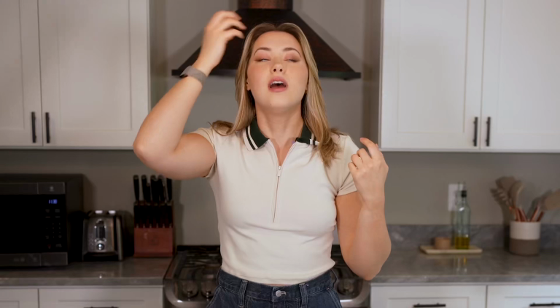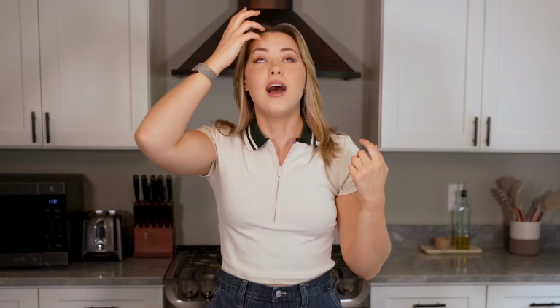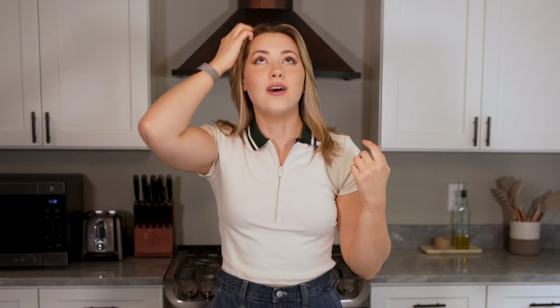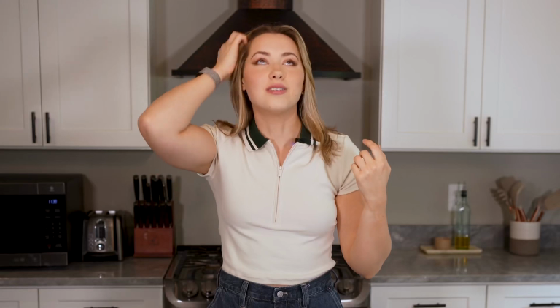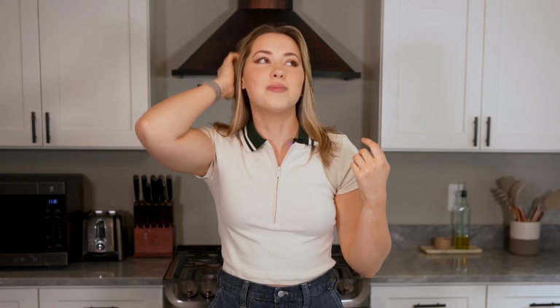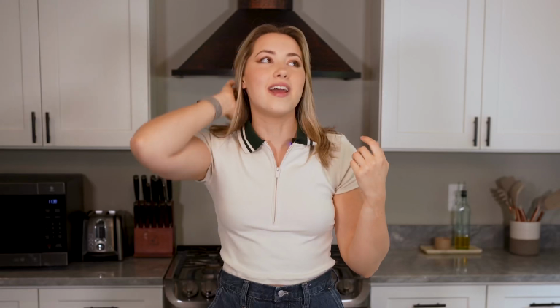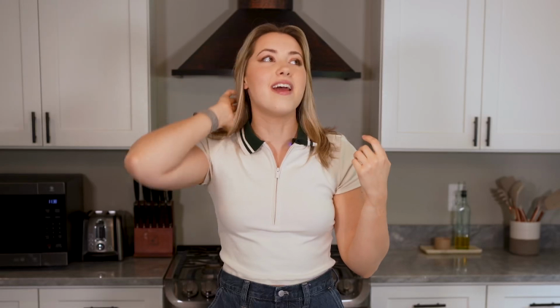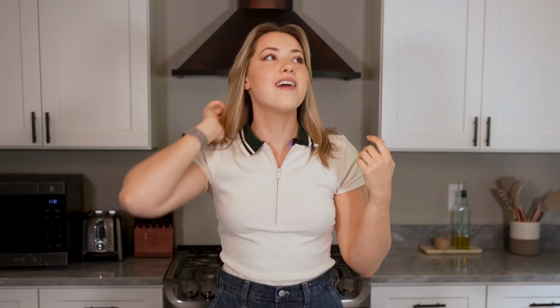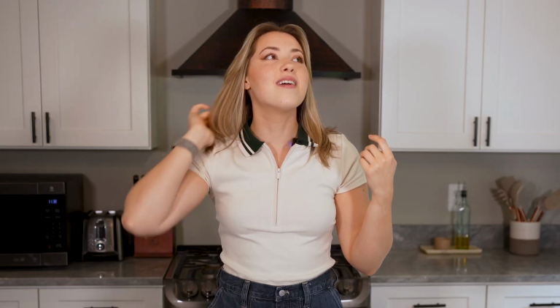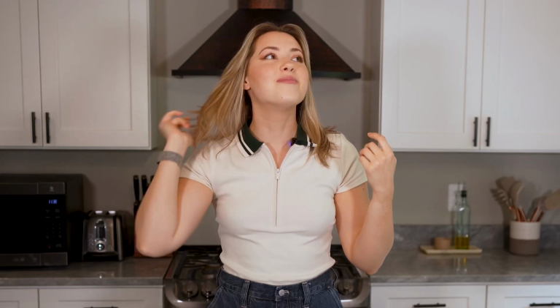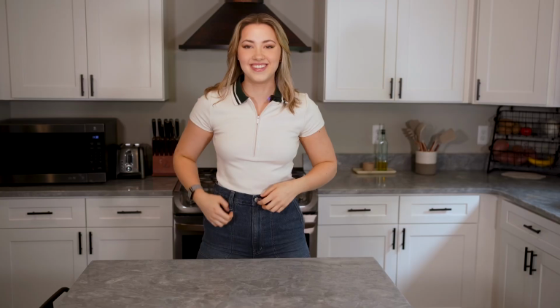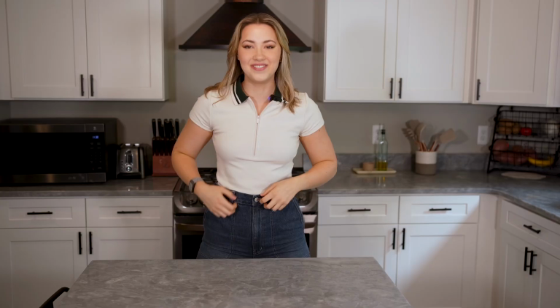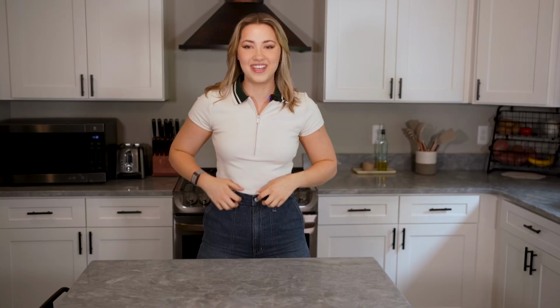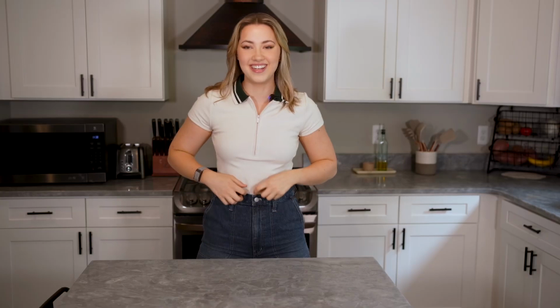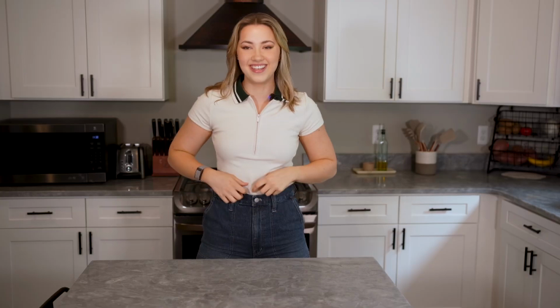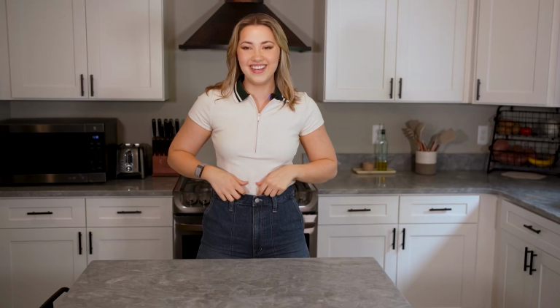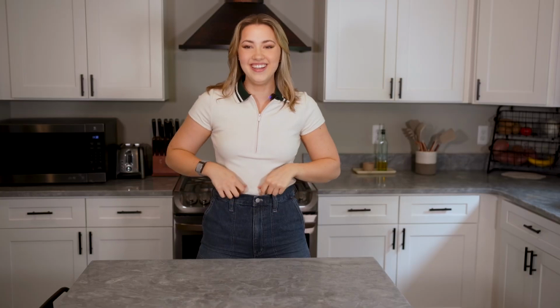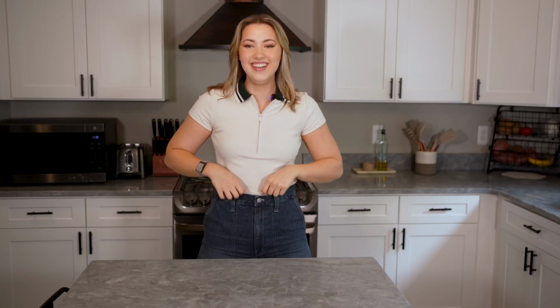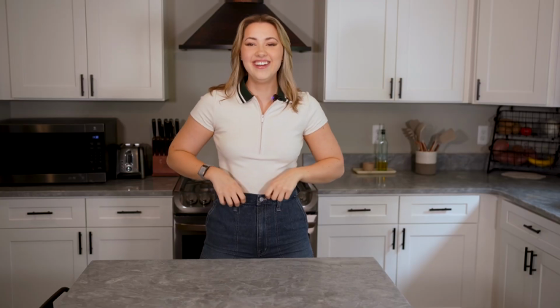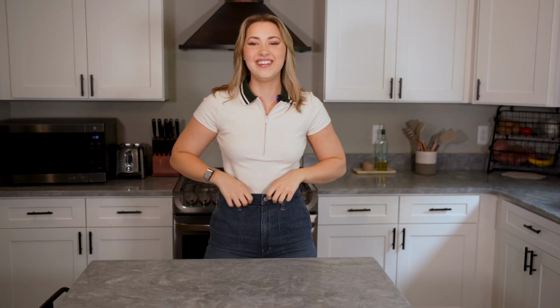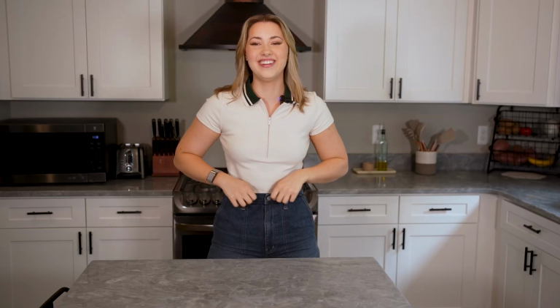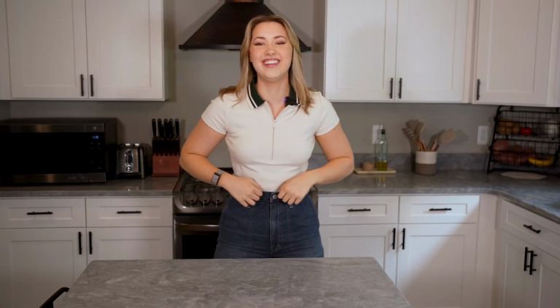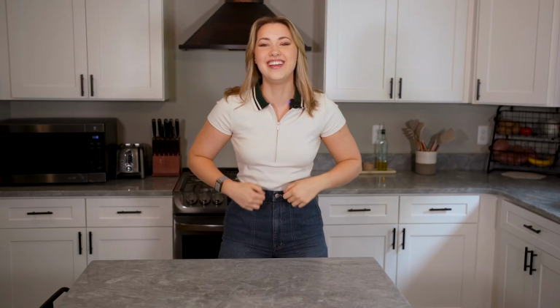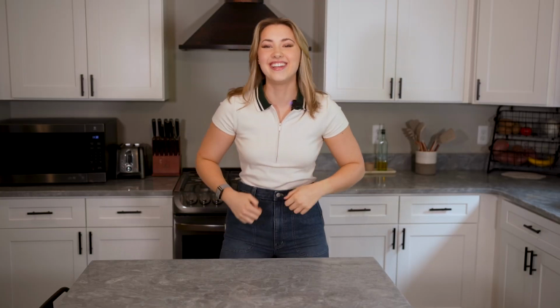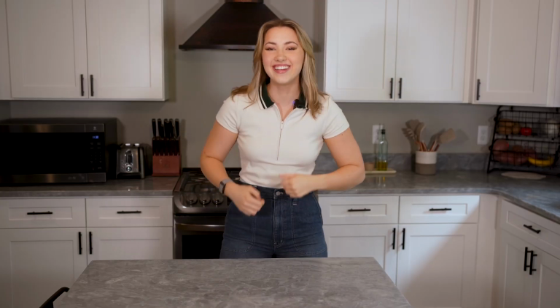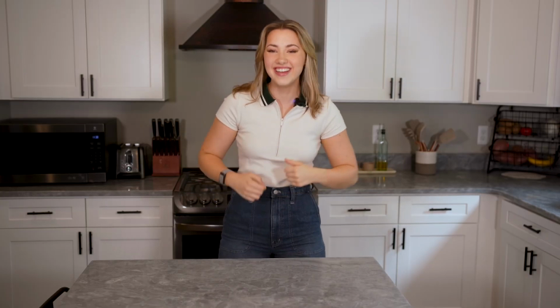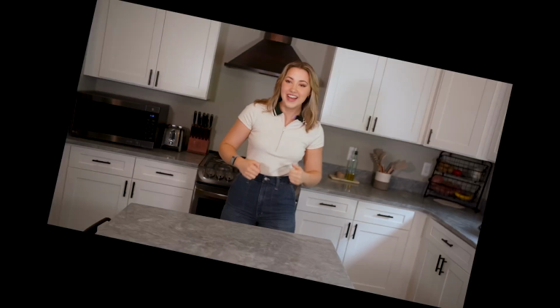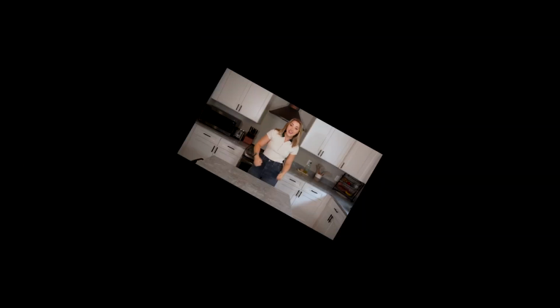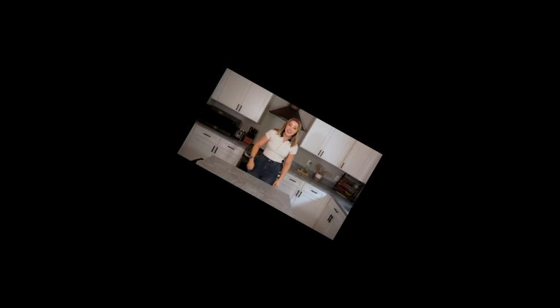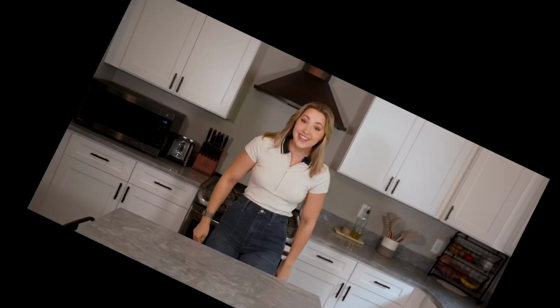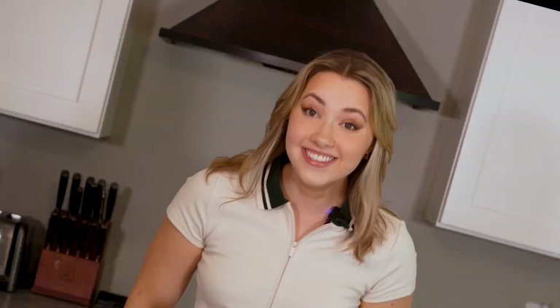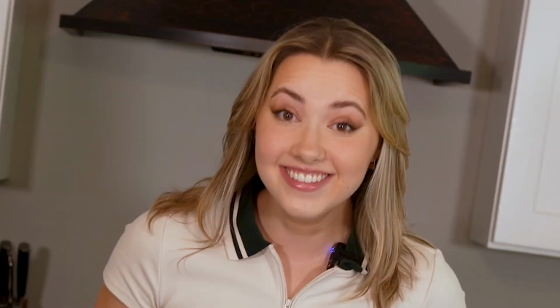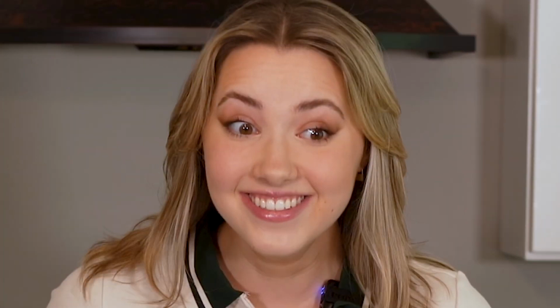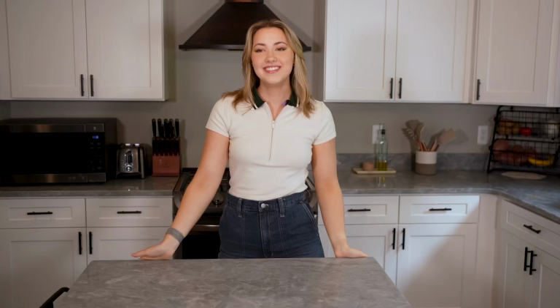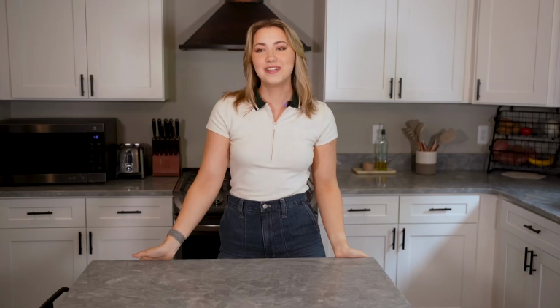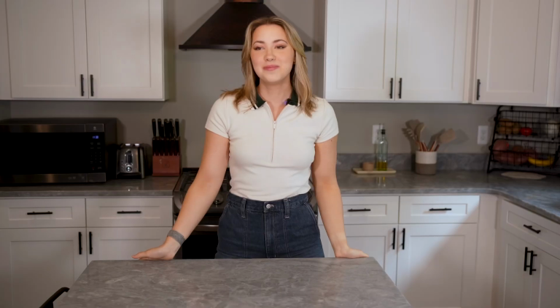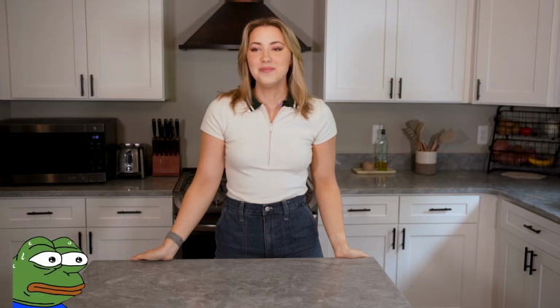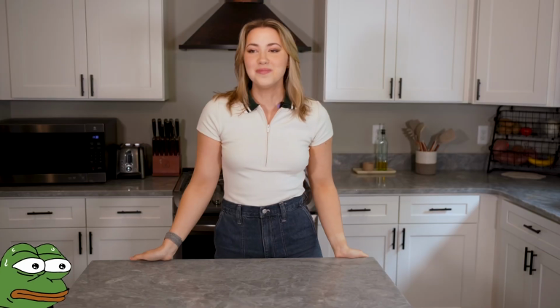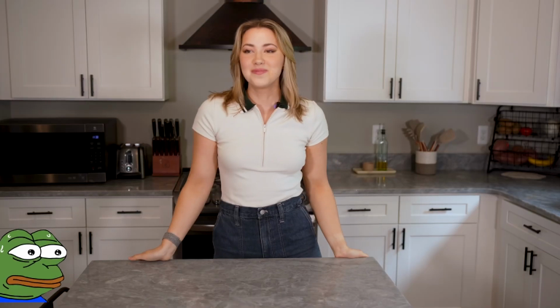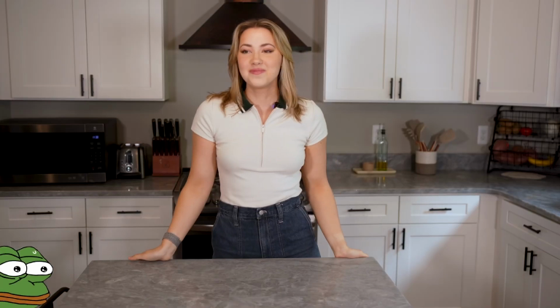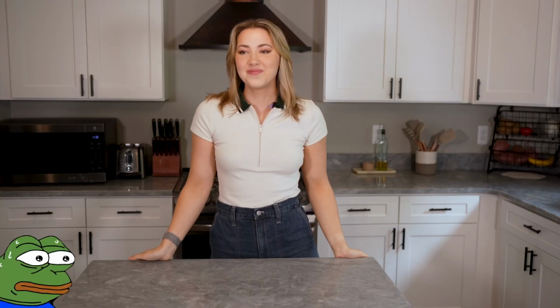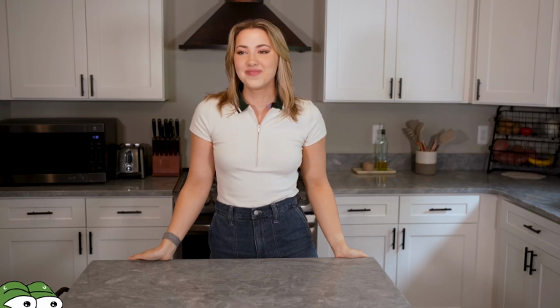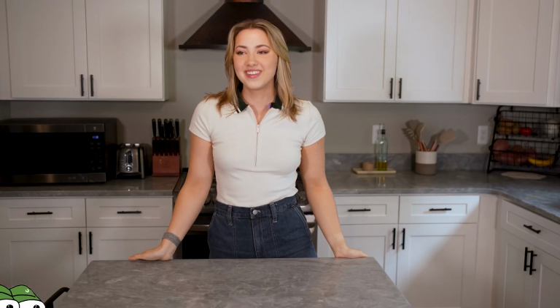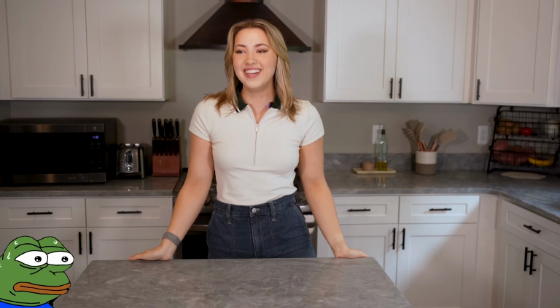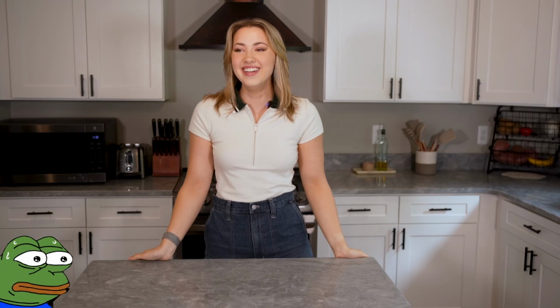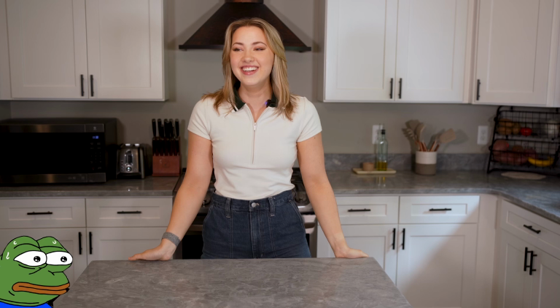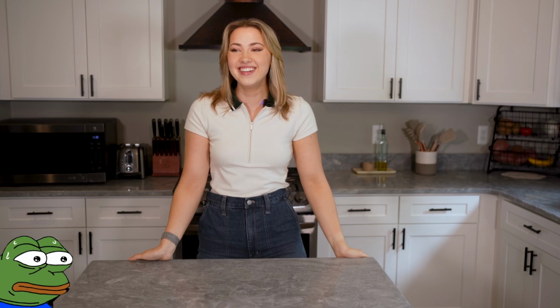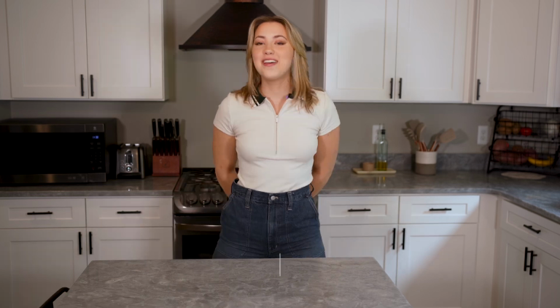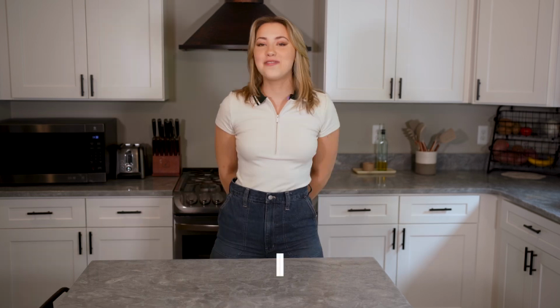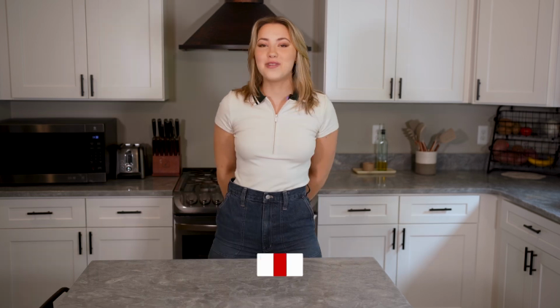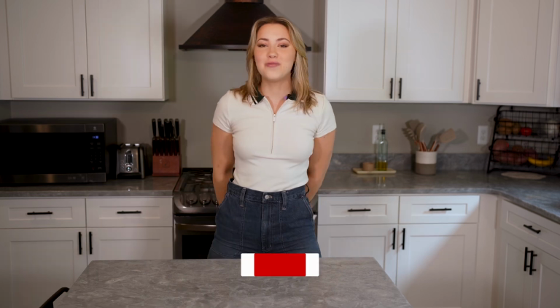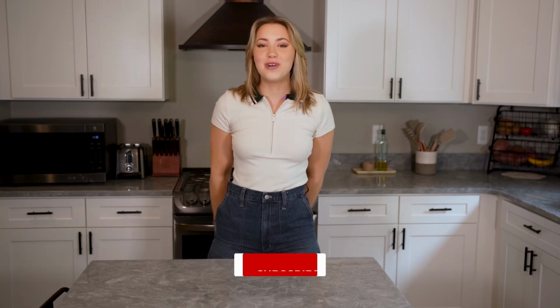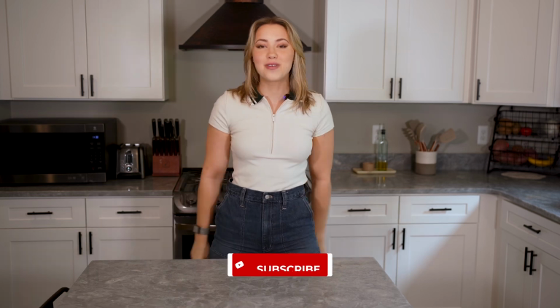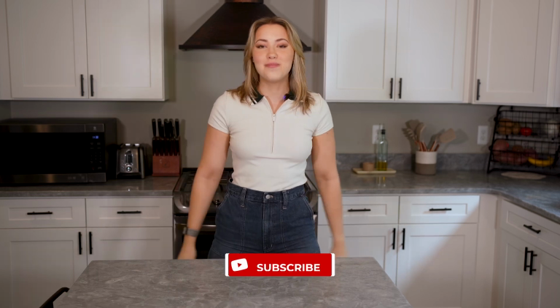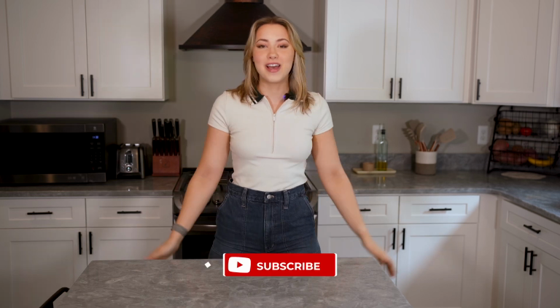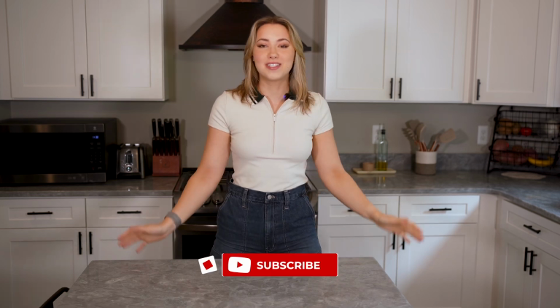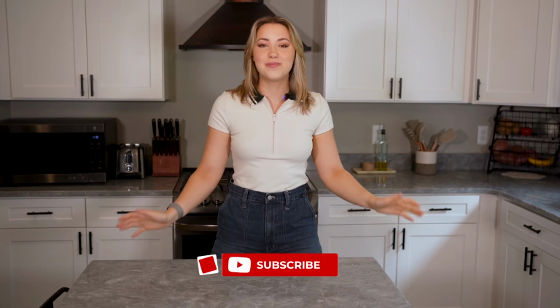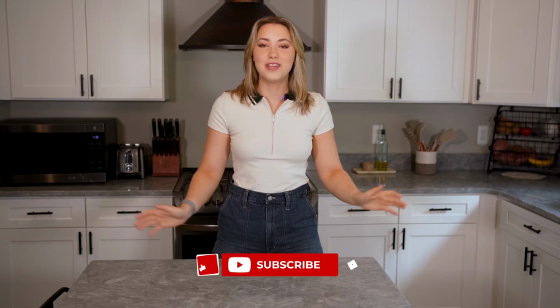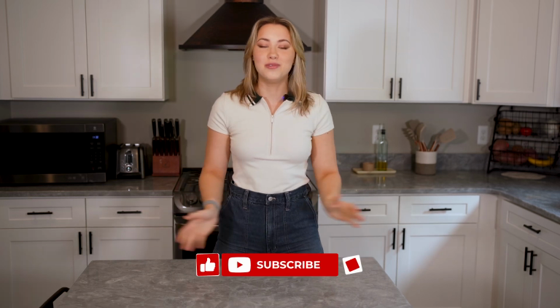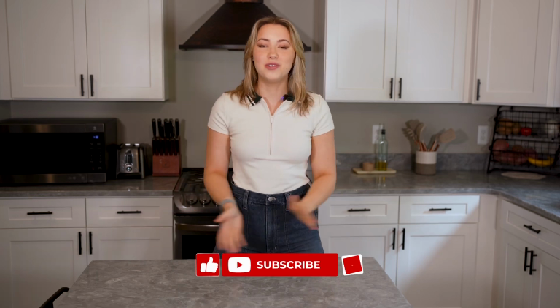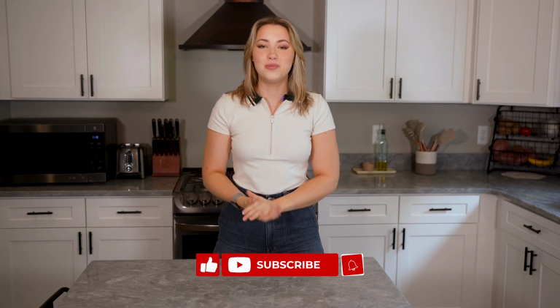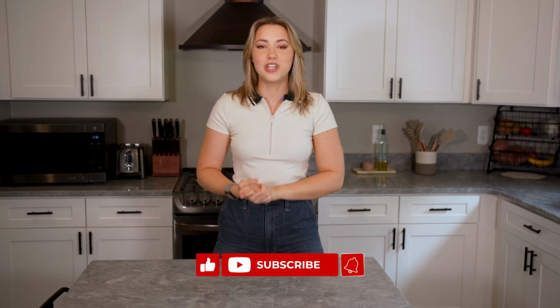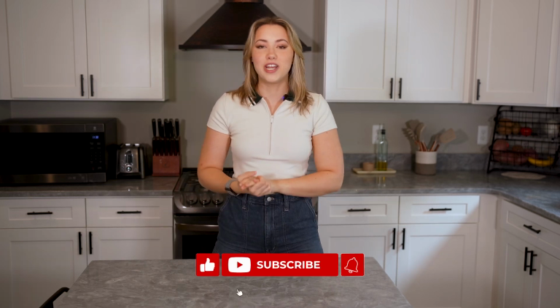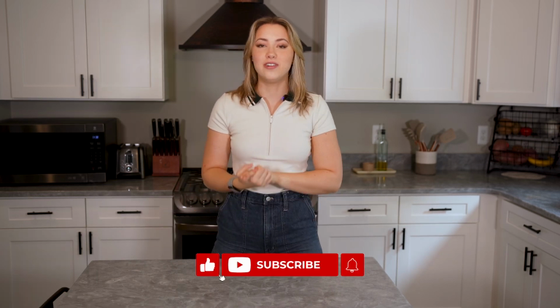How's my hair? I'm kidding. It's really nice. Hey everyone, welcome back to my YouTube channel.